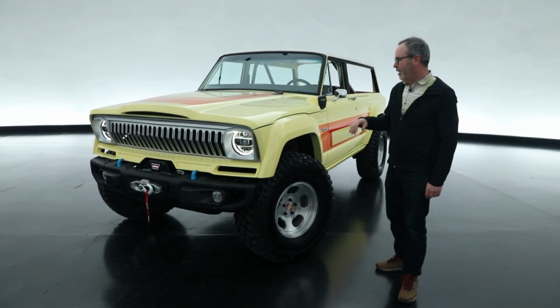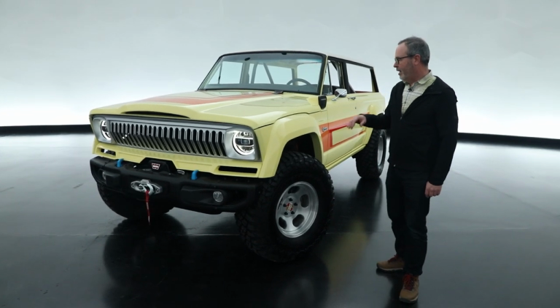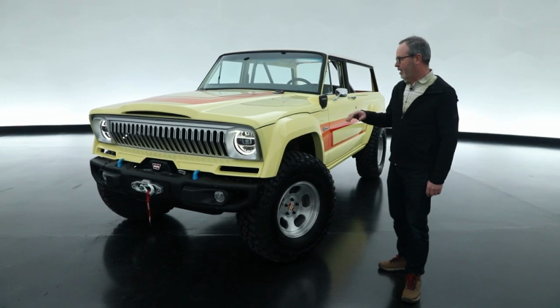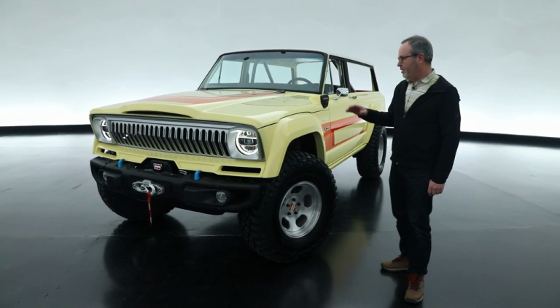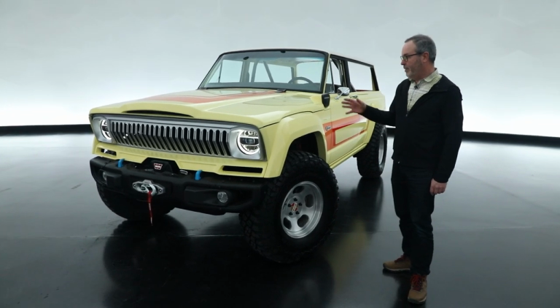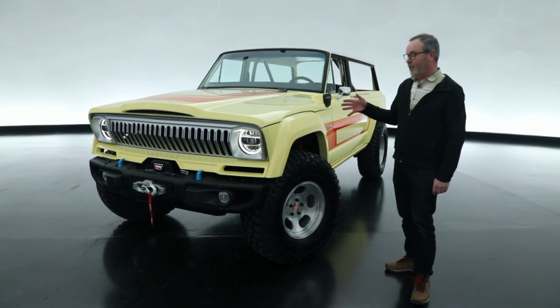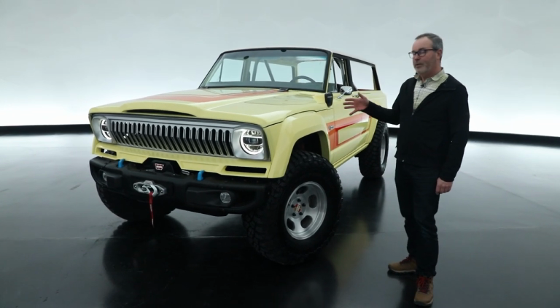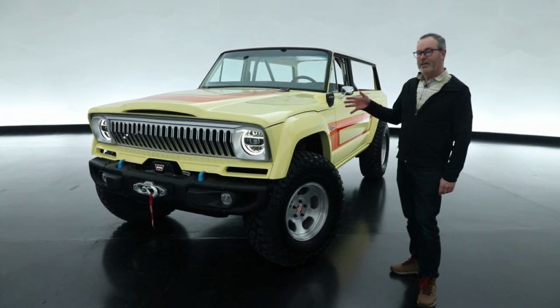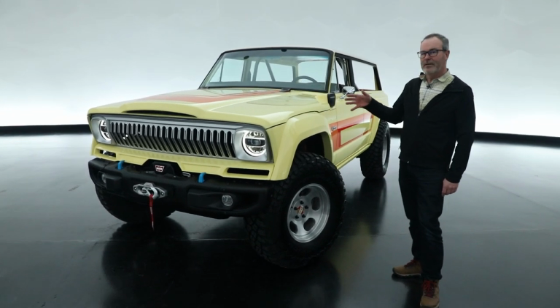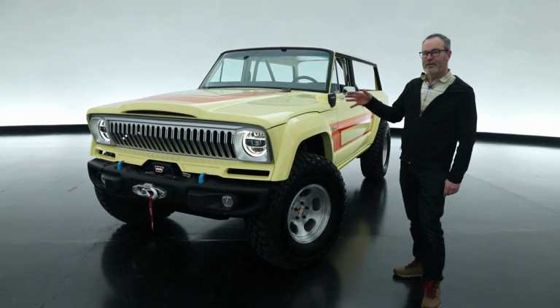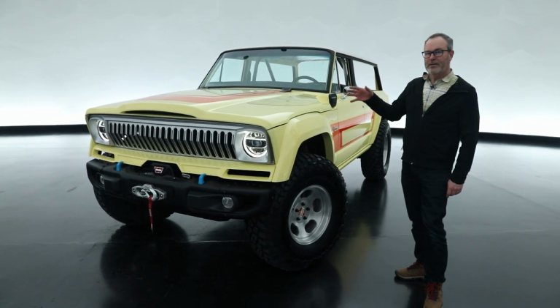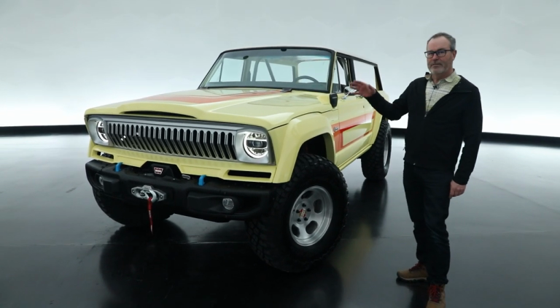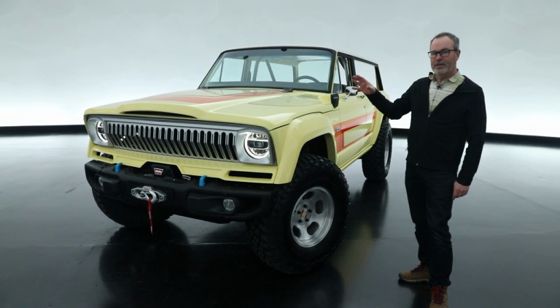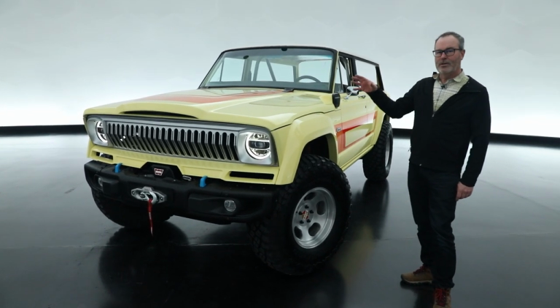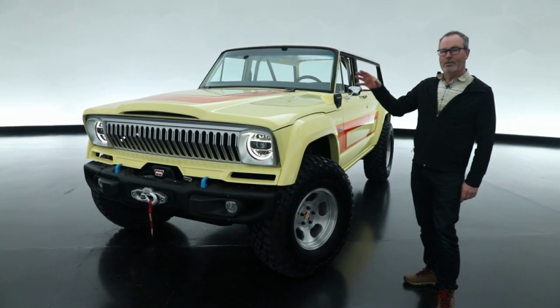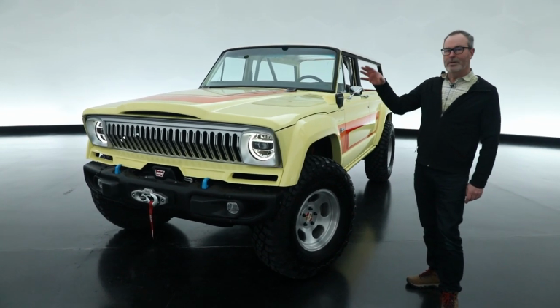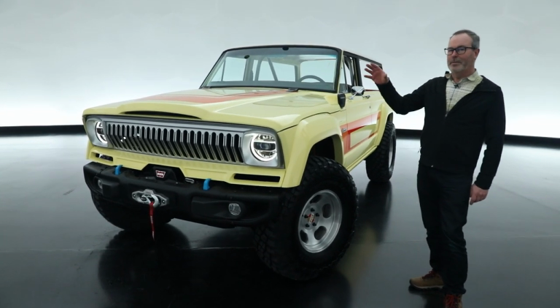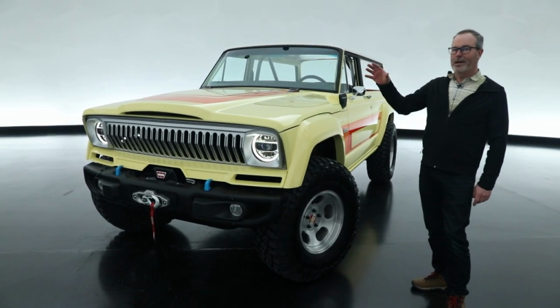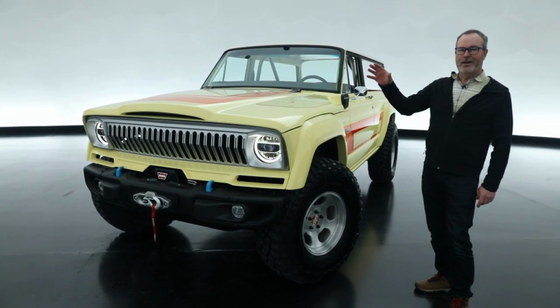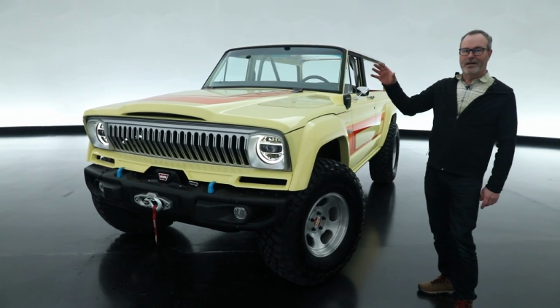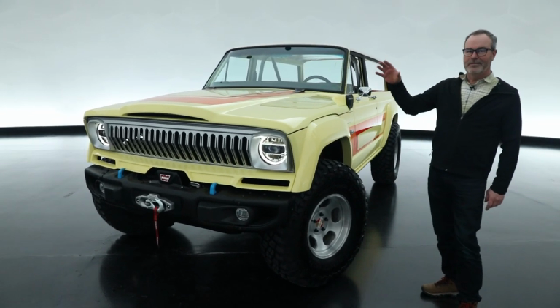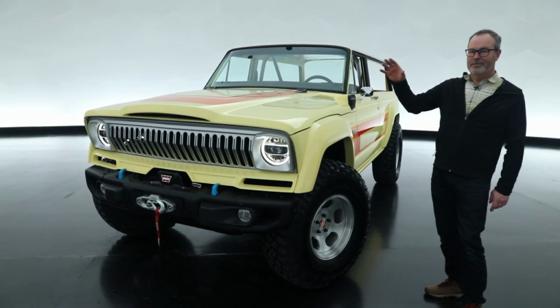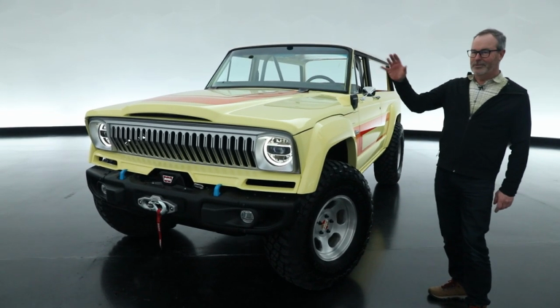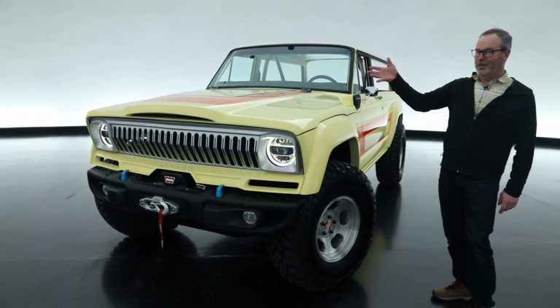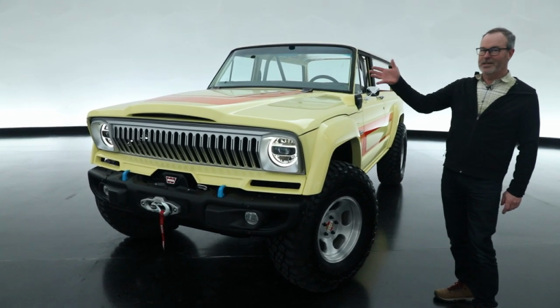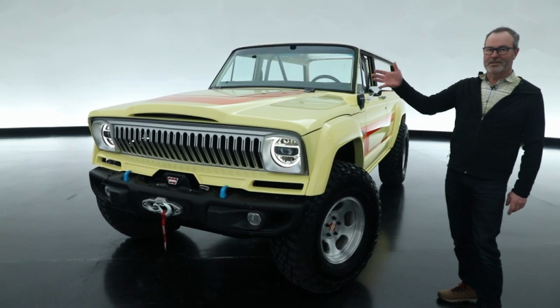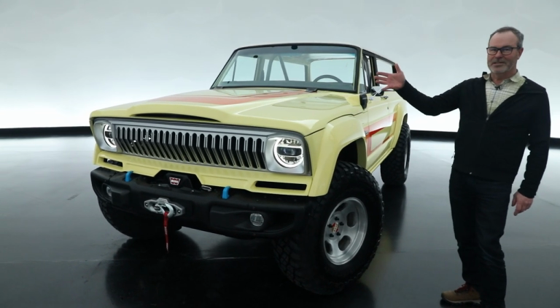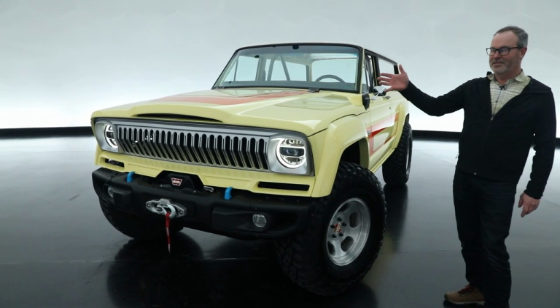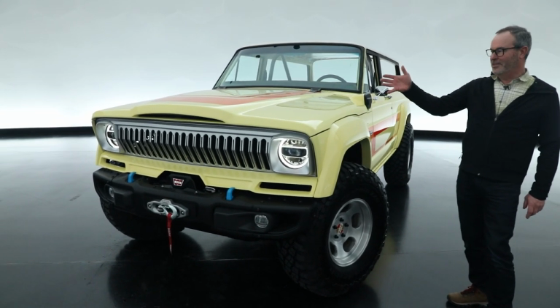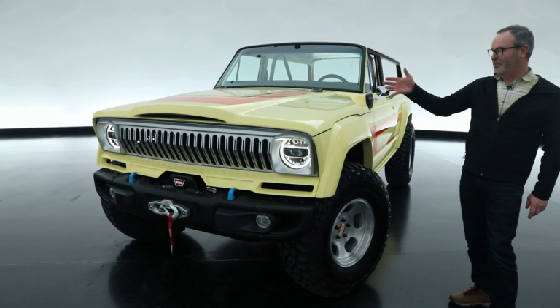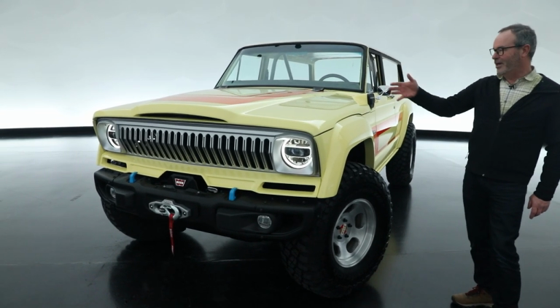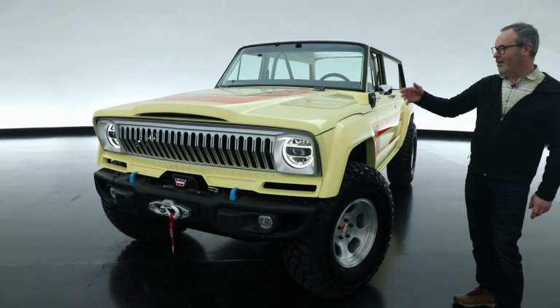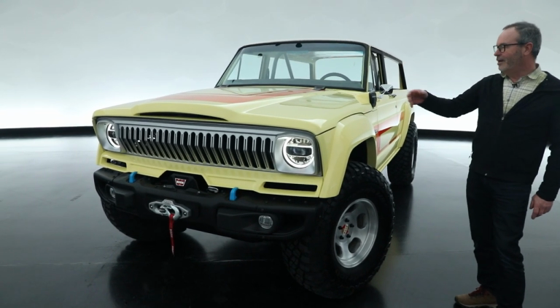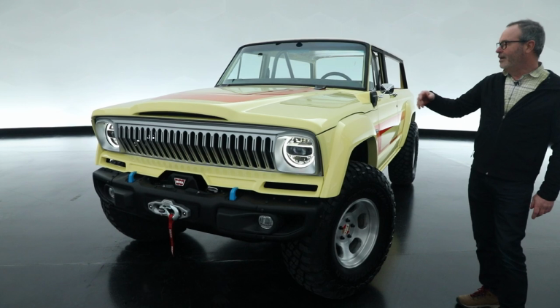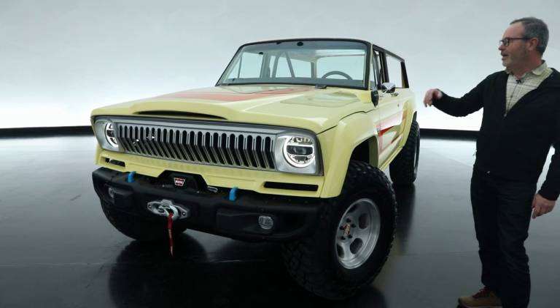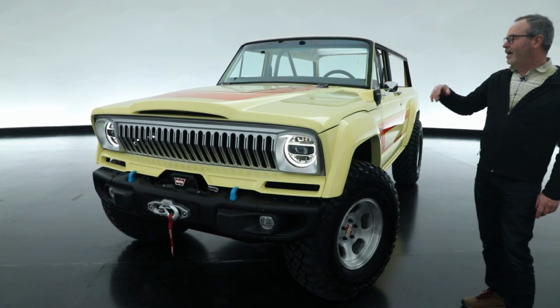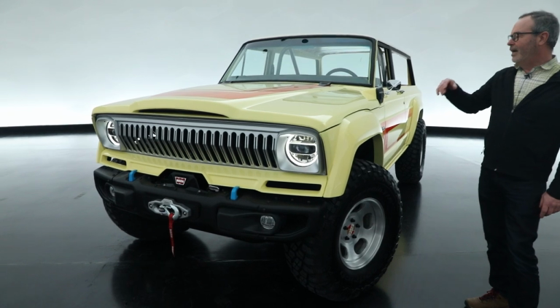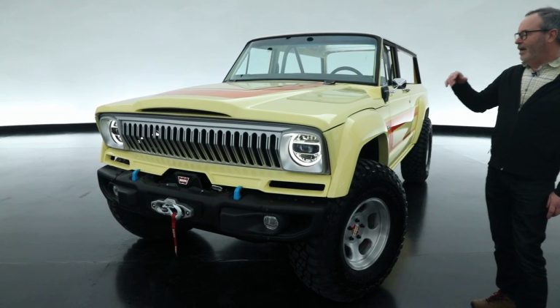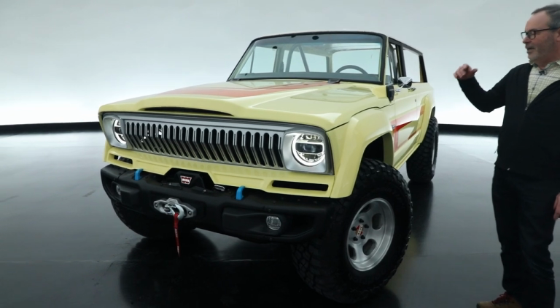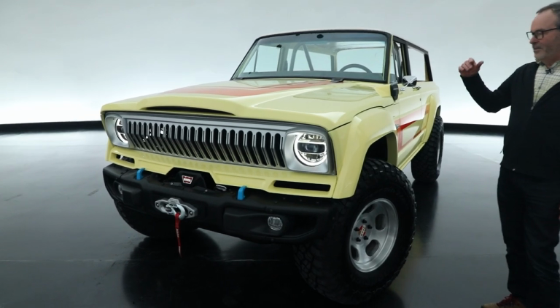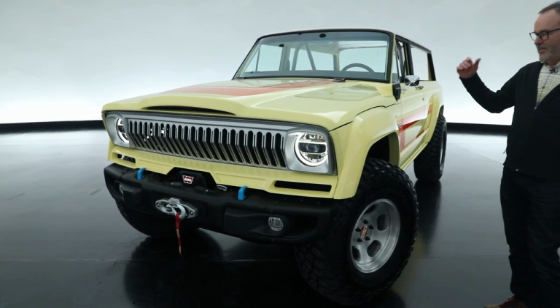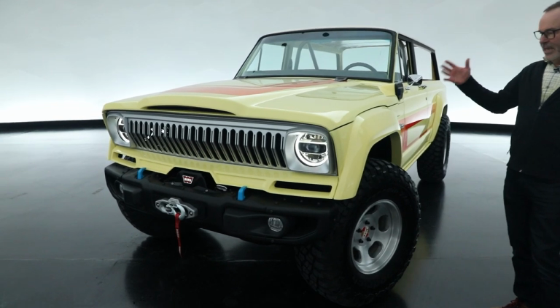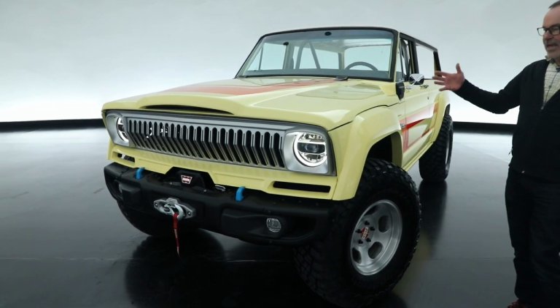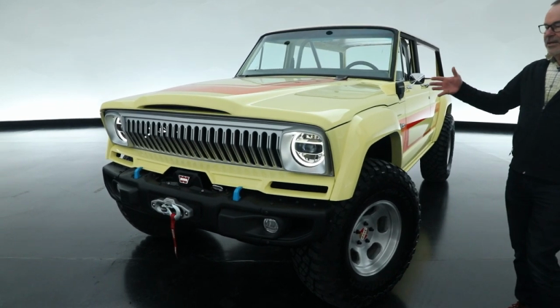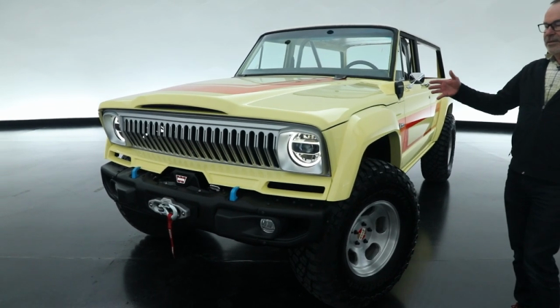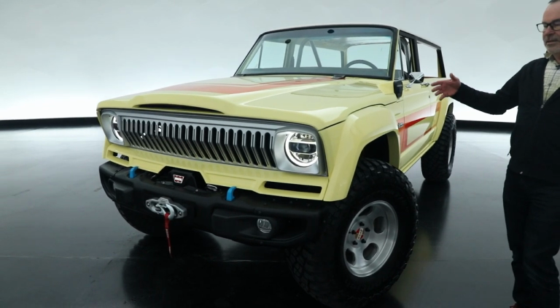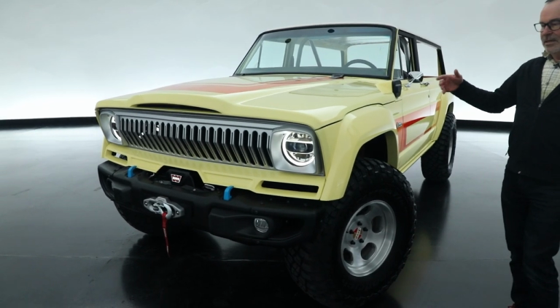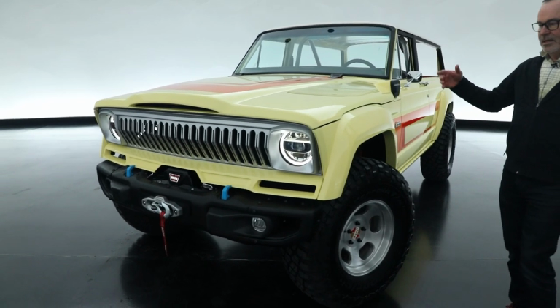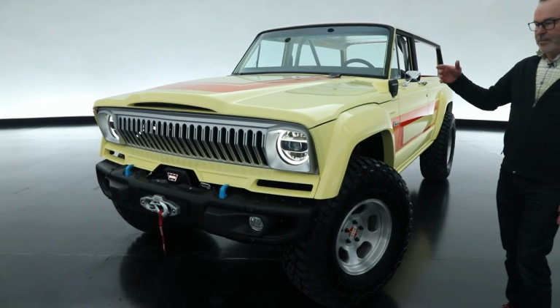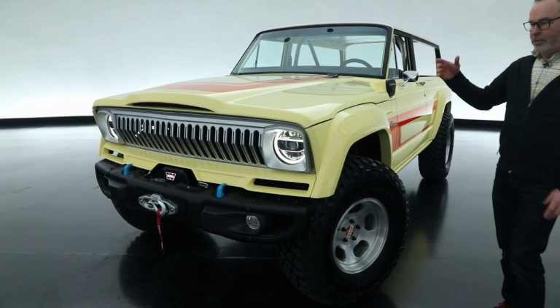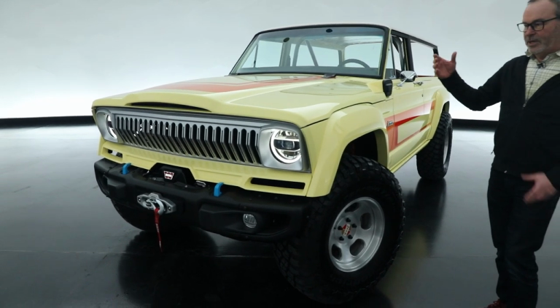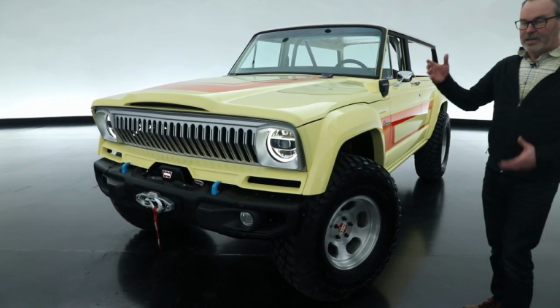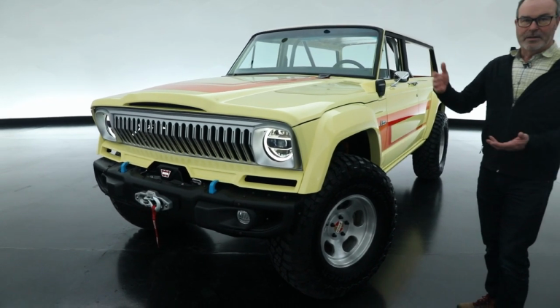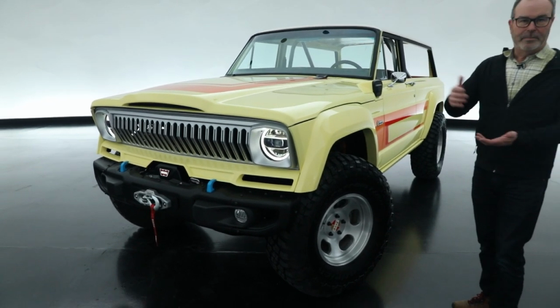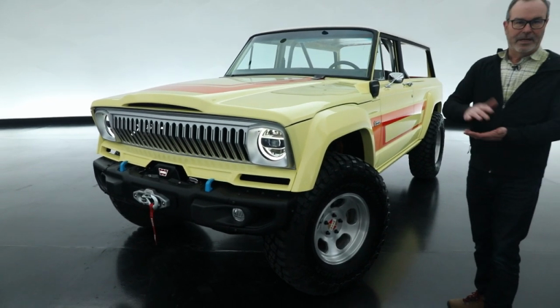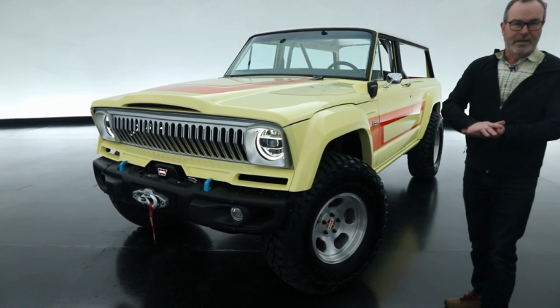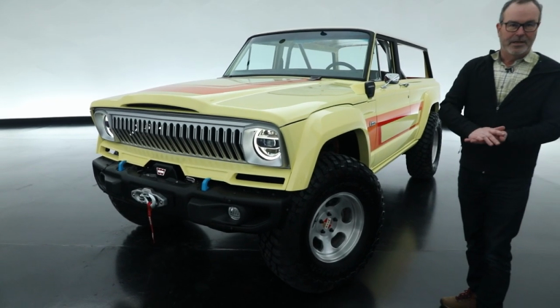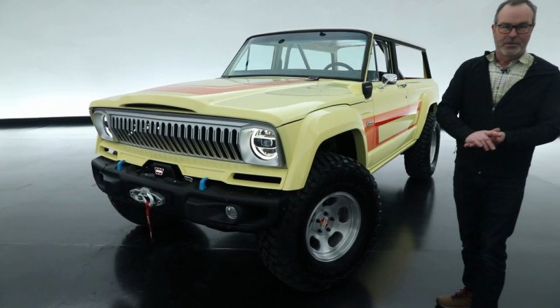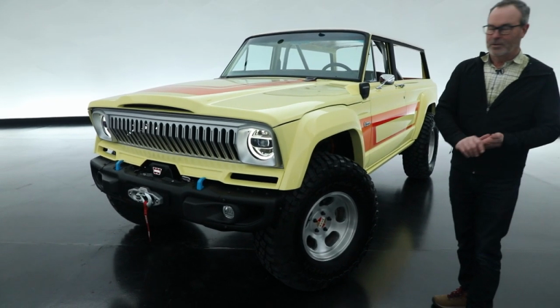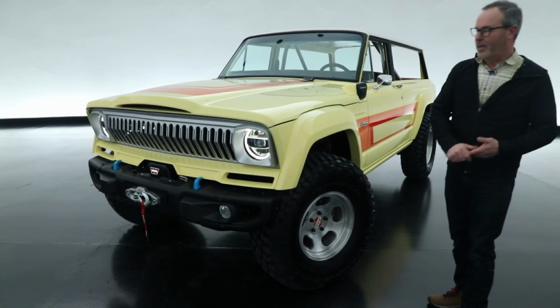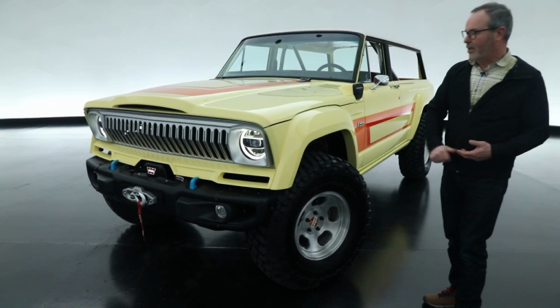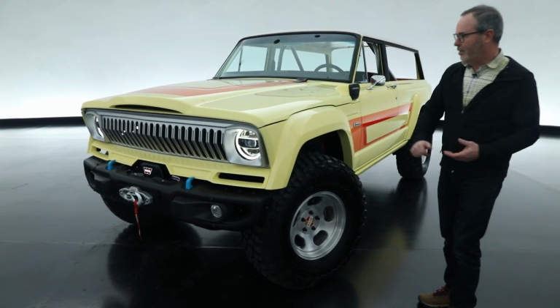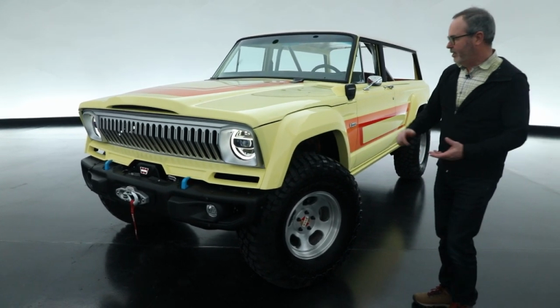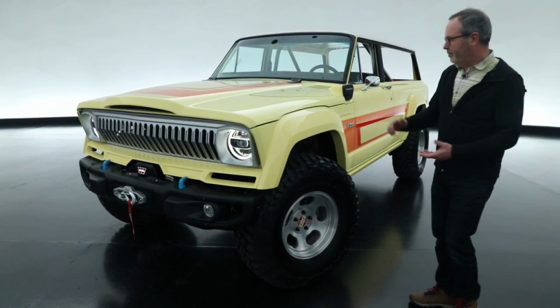To begin with, the vehicle — we bought it off of Craigslist, scanned it, and made a digital model of it.